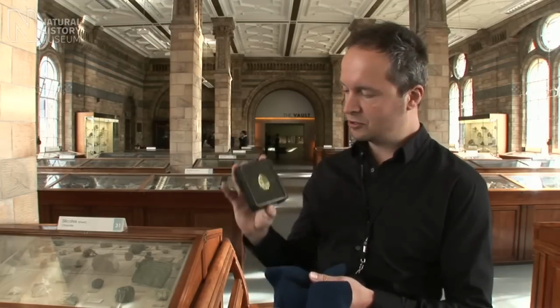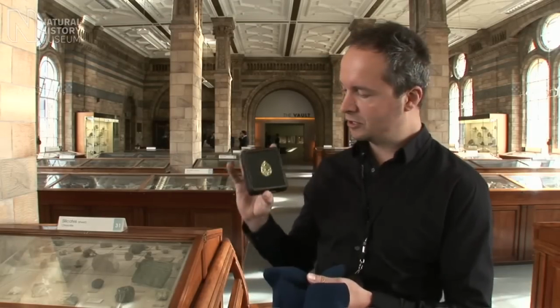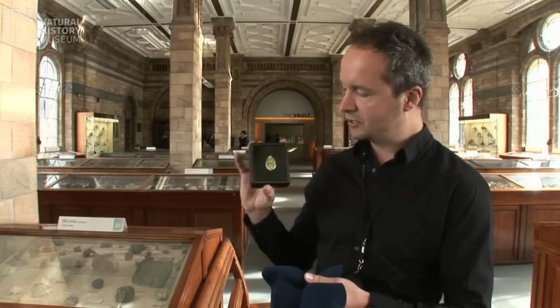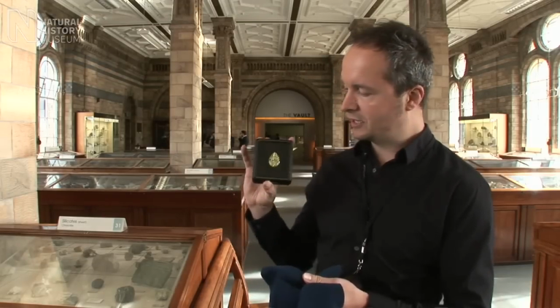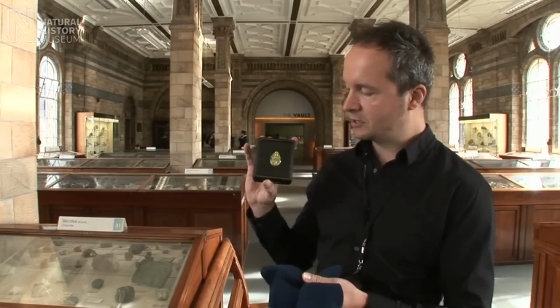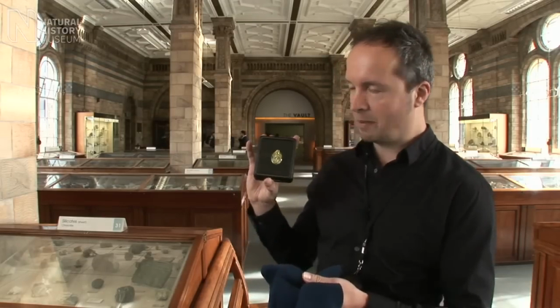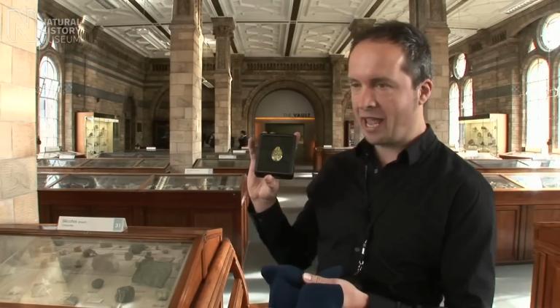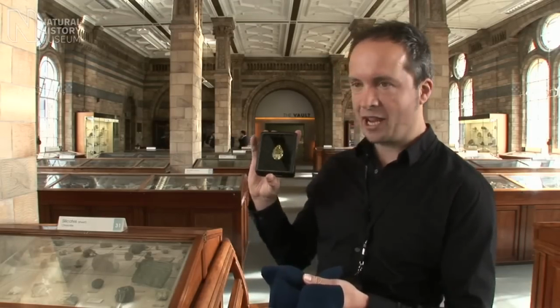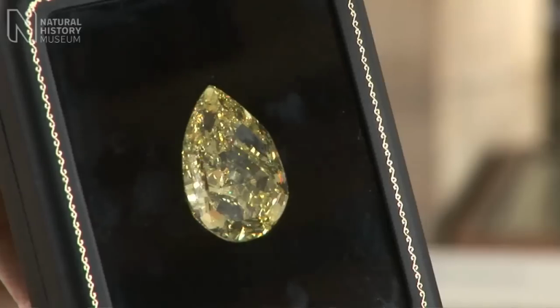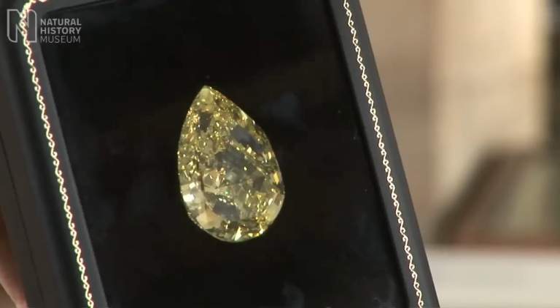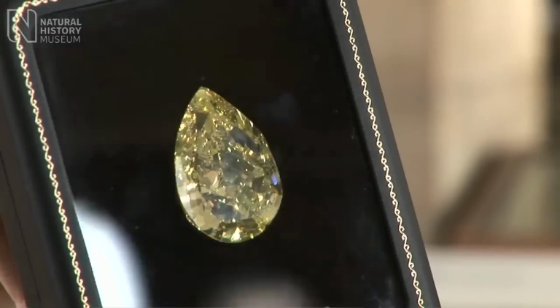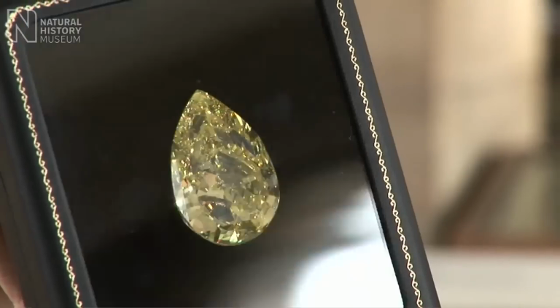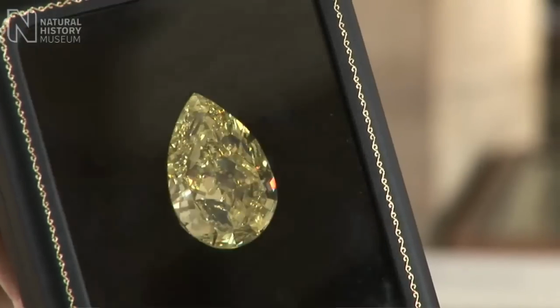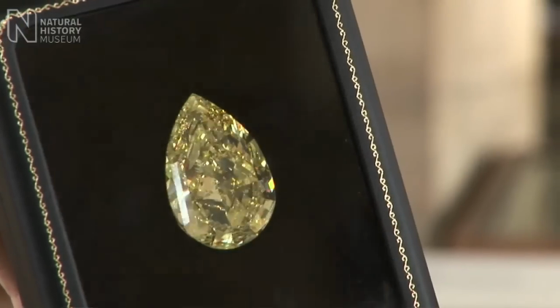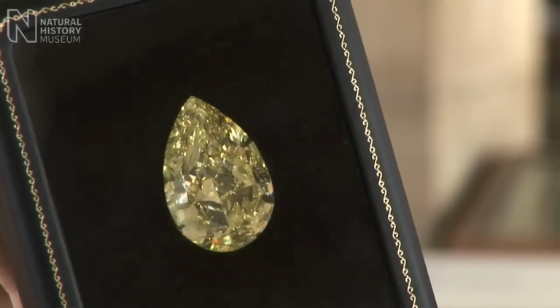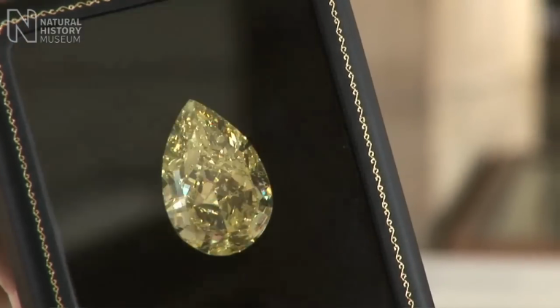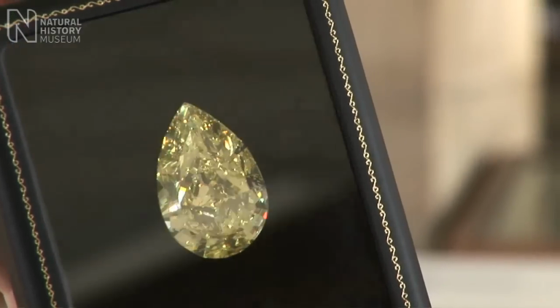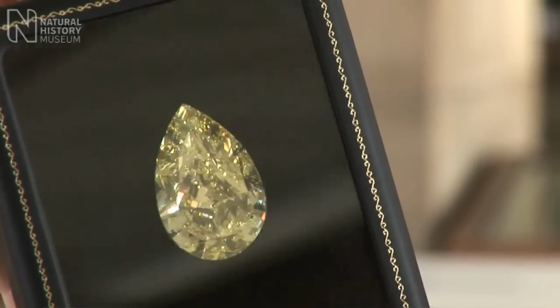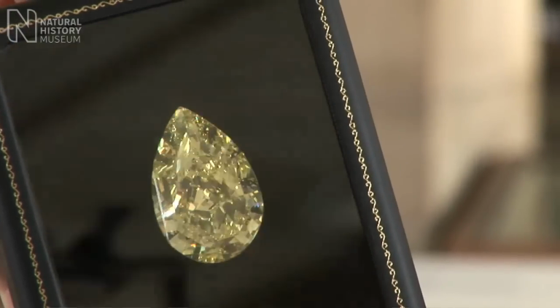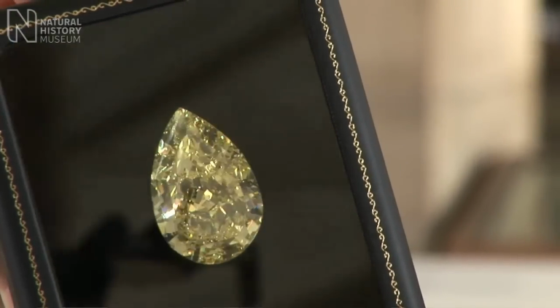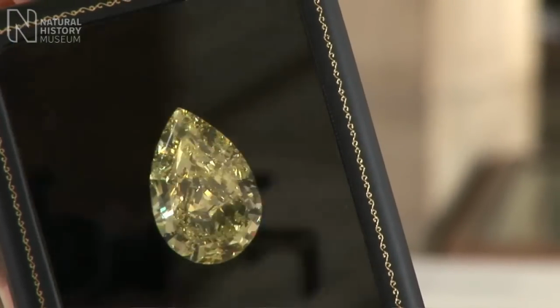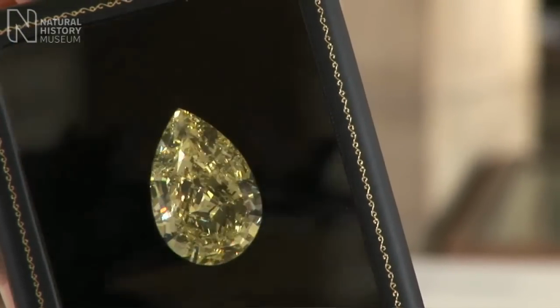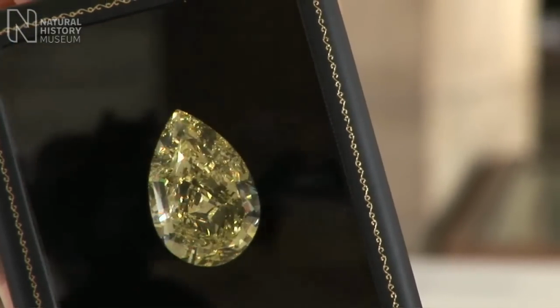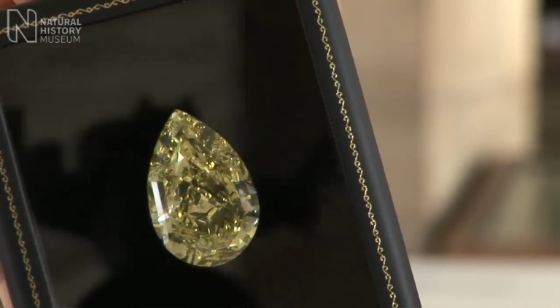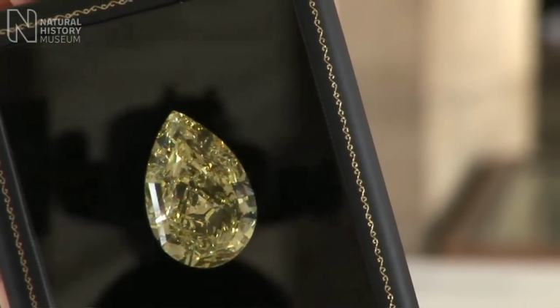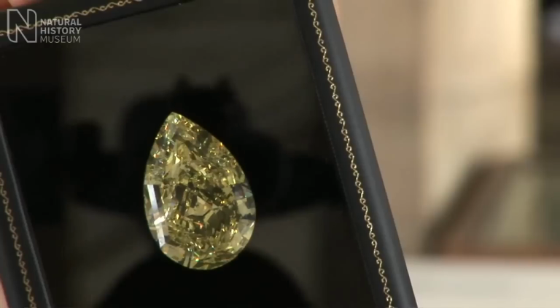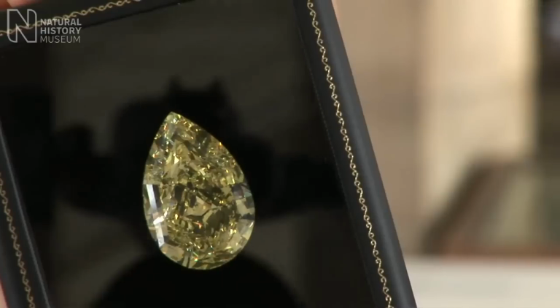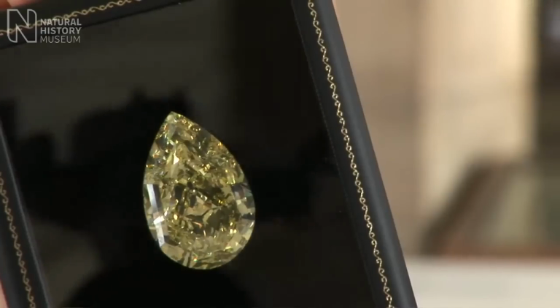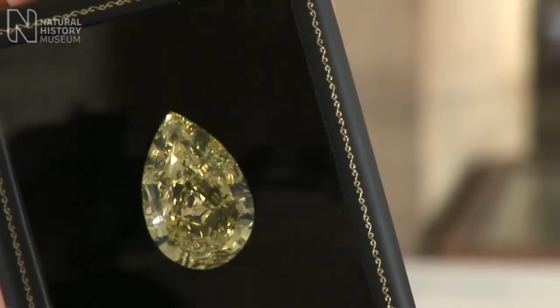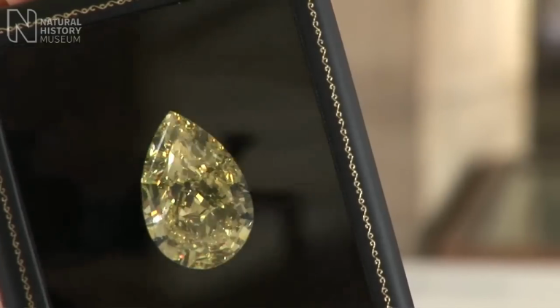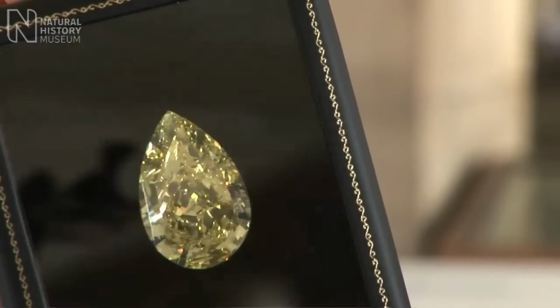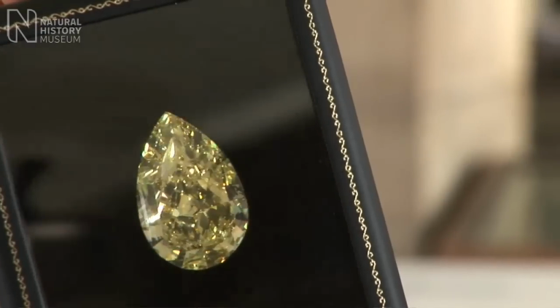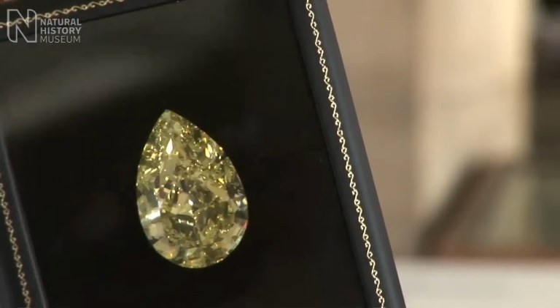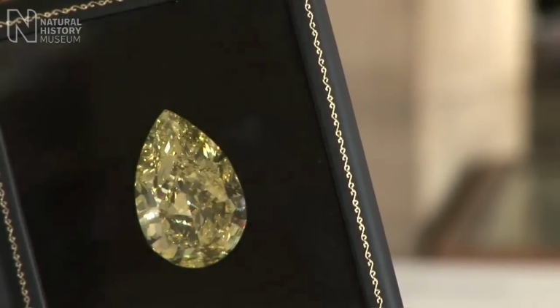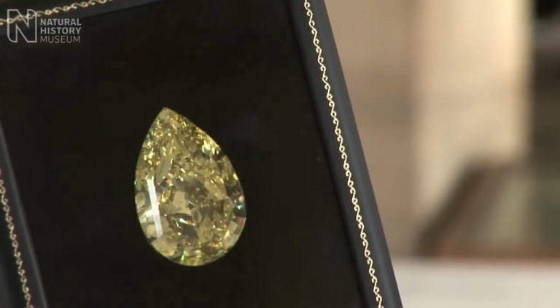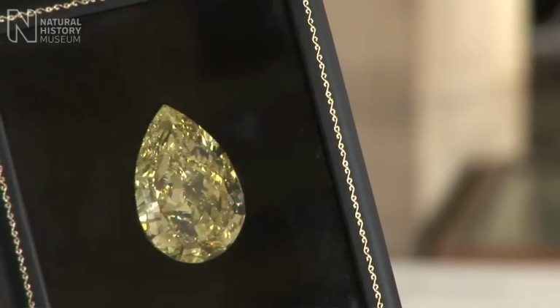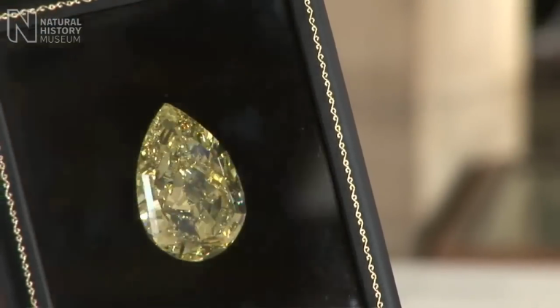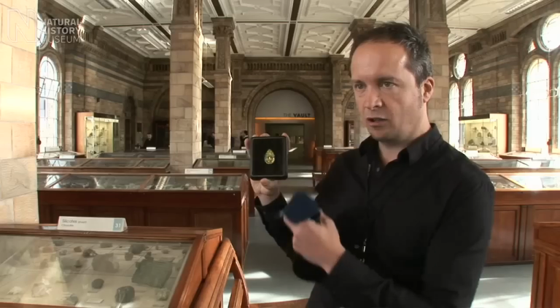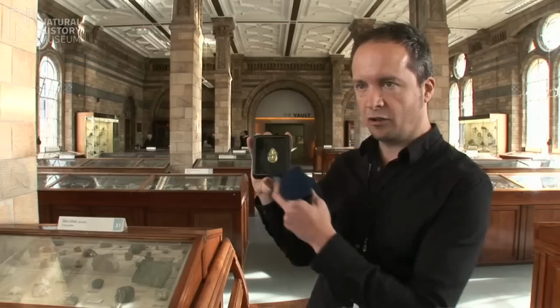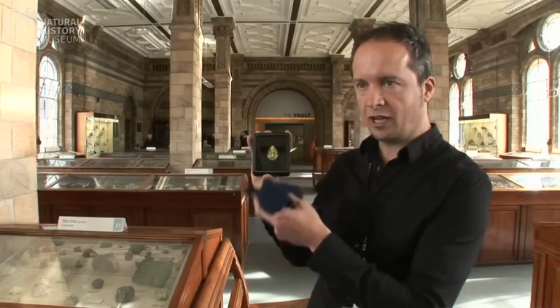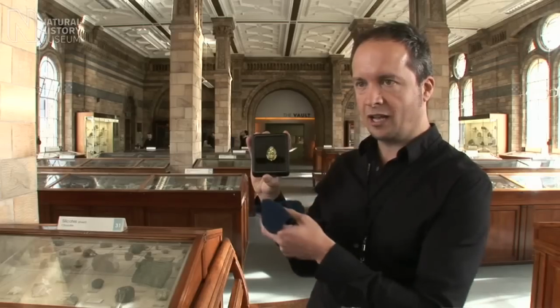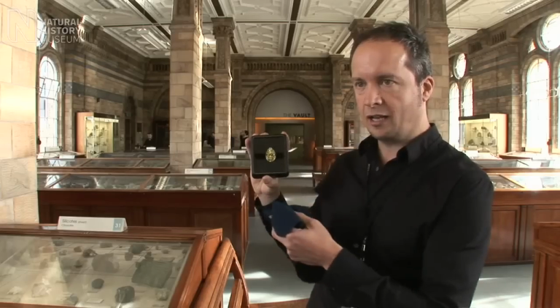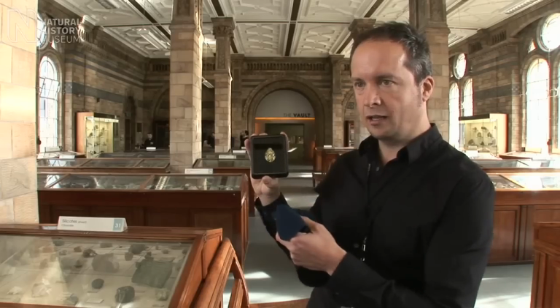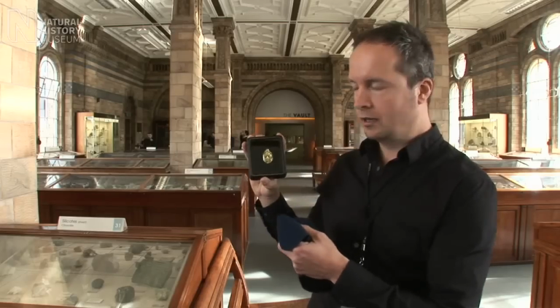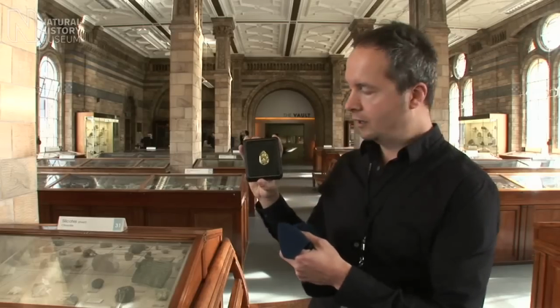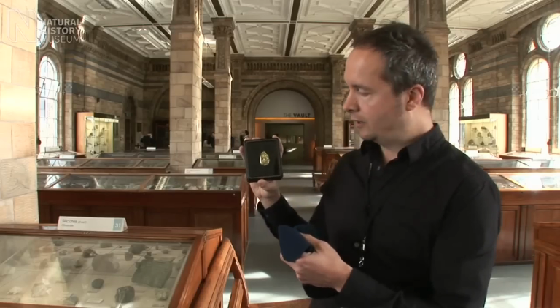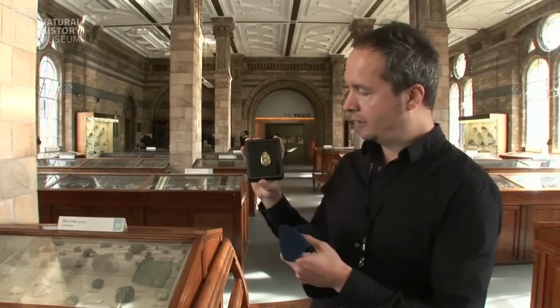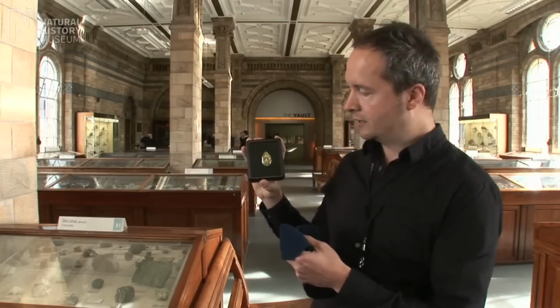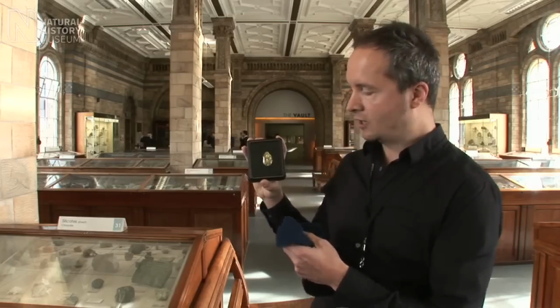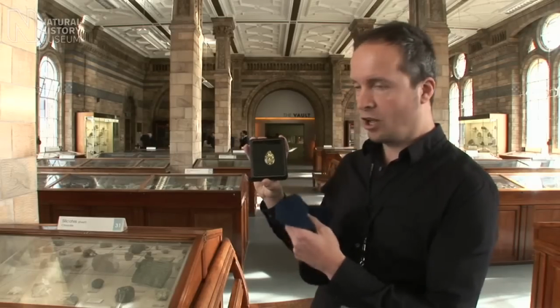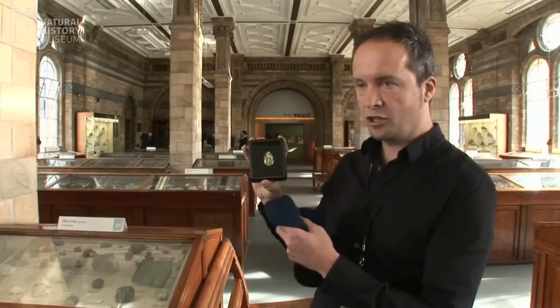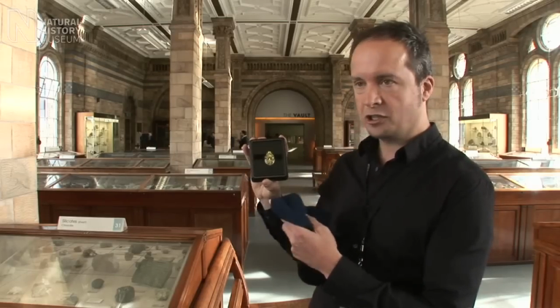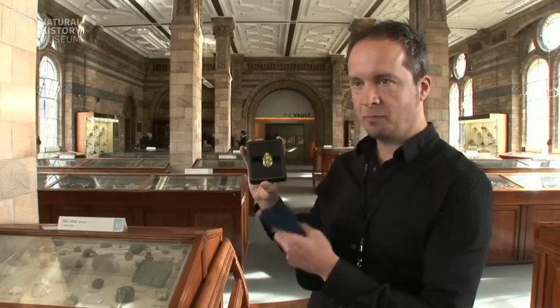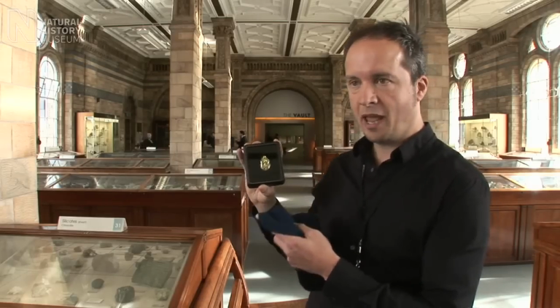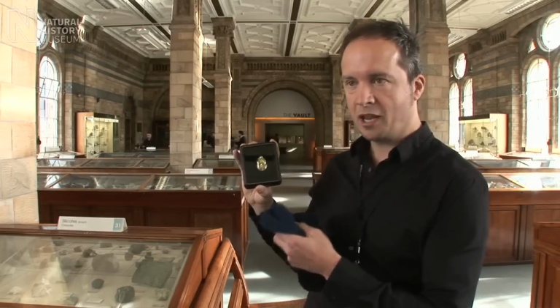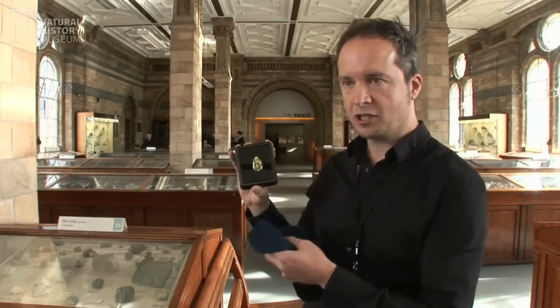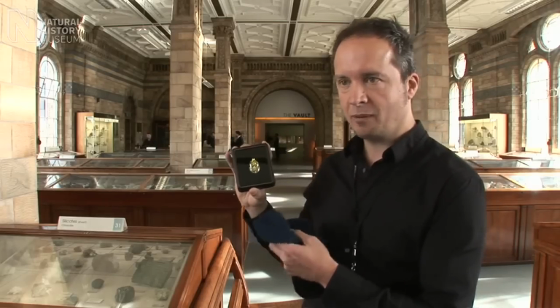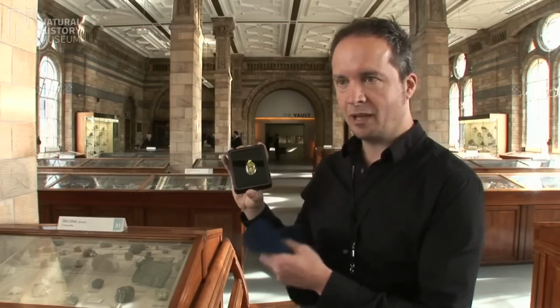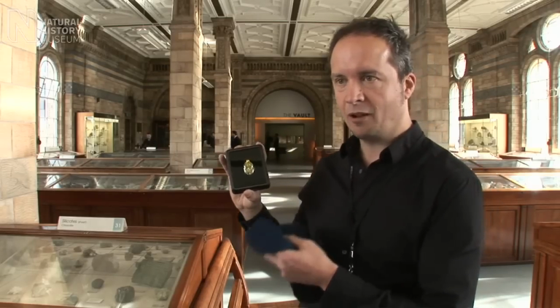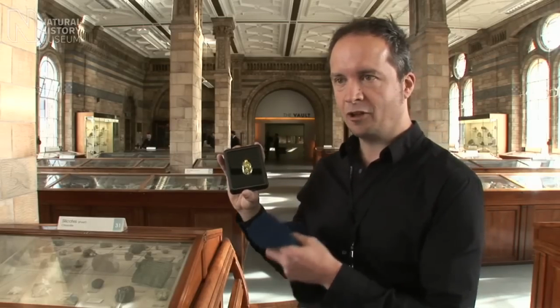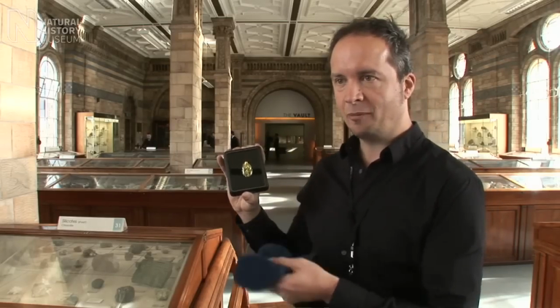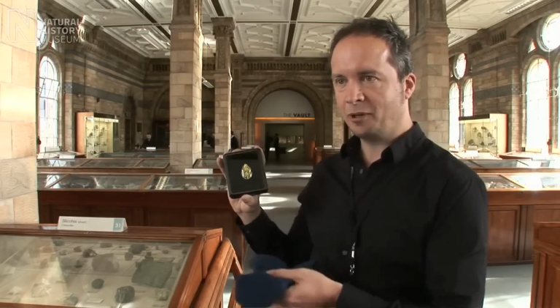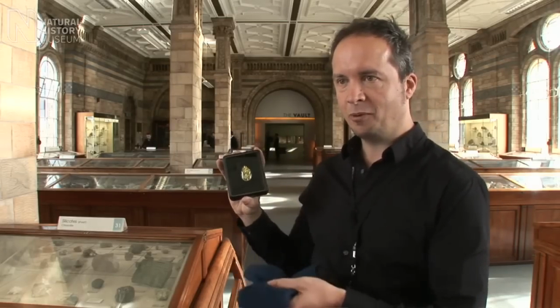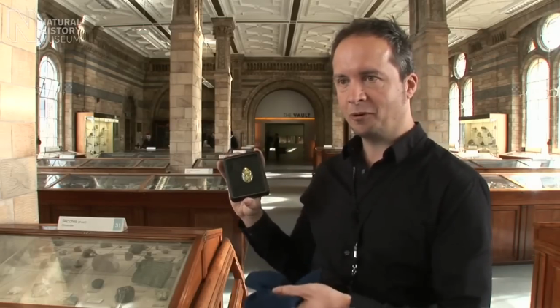And as you can see, it's pear-shaped. This pear shape has got a beautiful cross-section, which means it has a lot of colour, and it's the largest pear-shaped yellow diamond in the world.